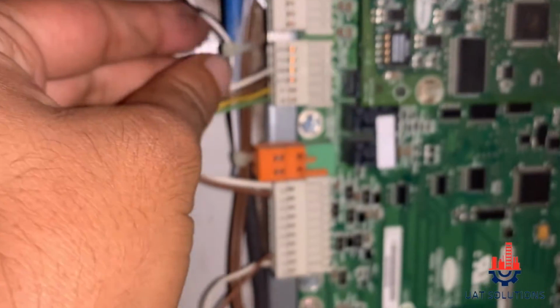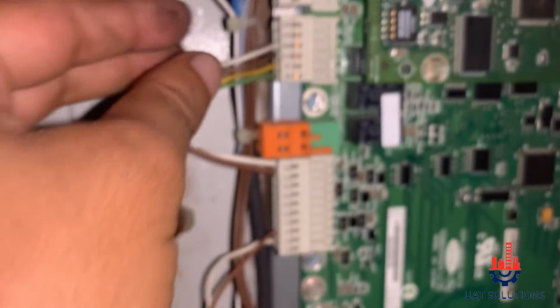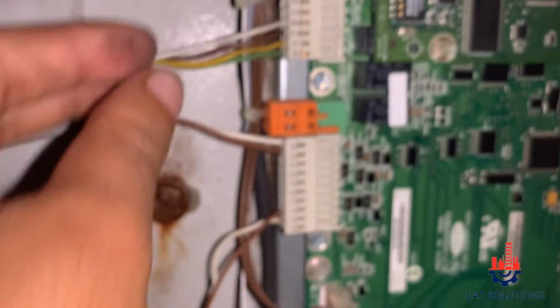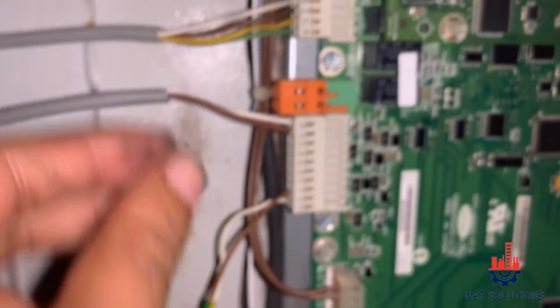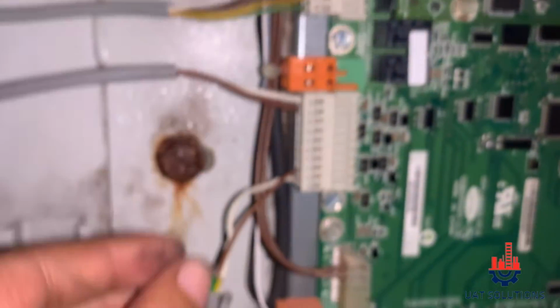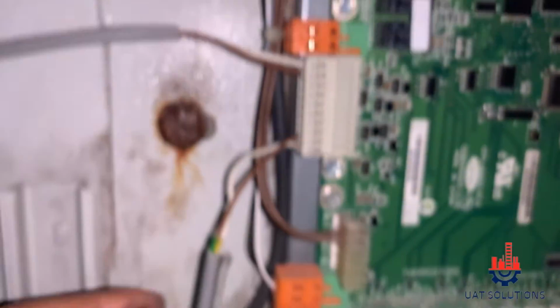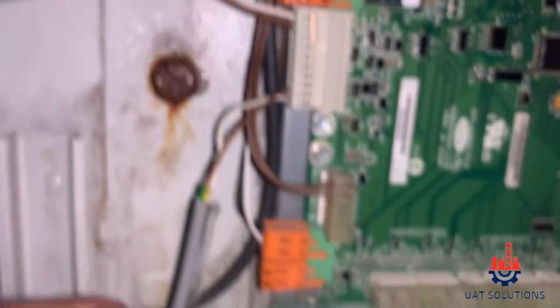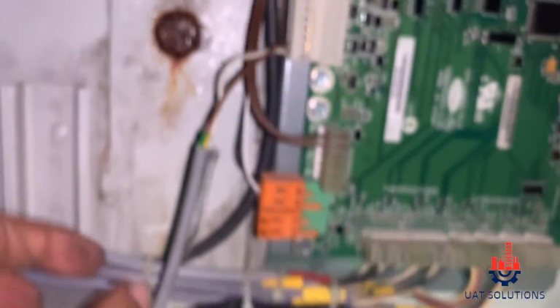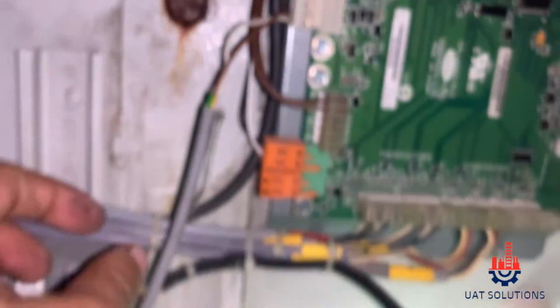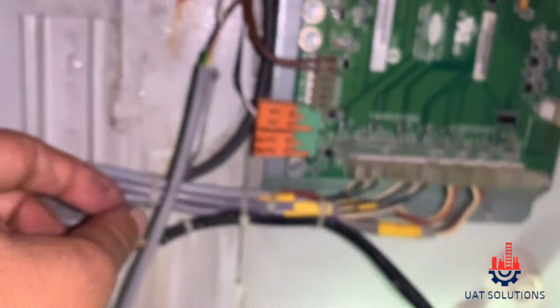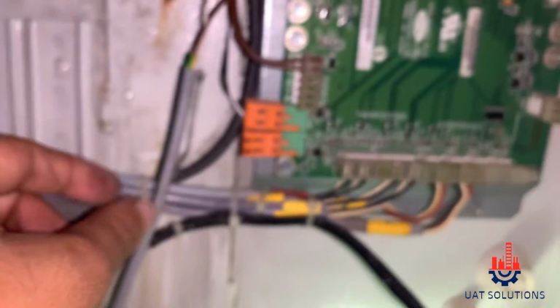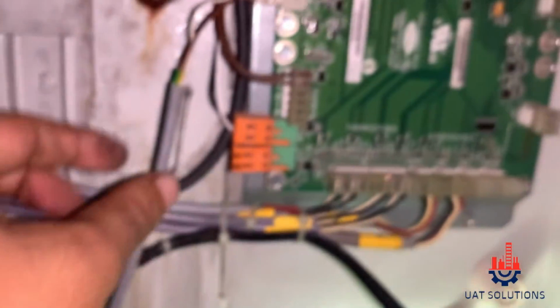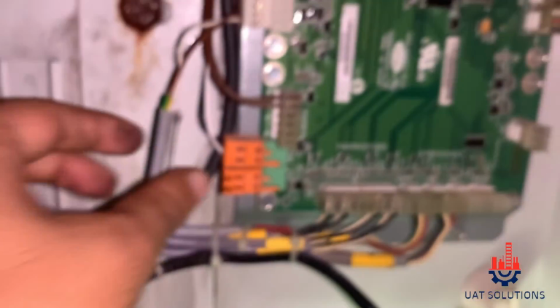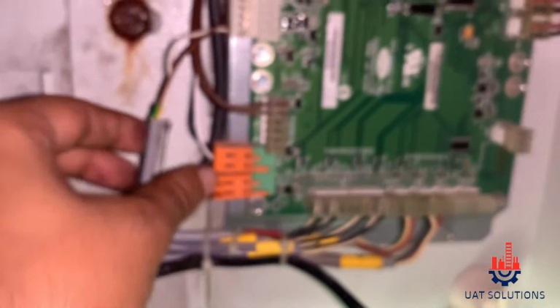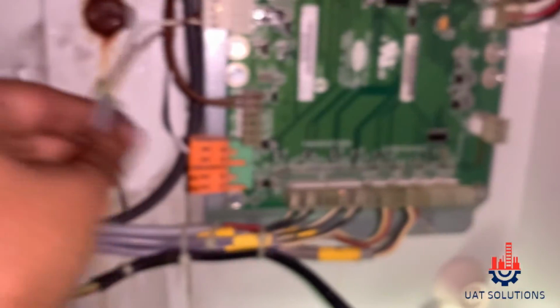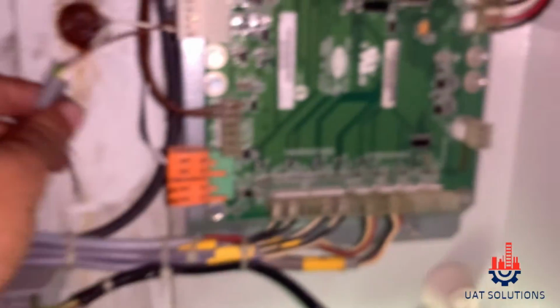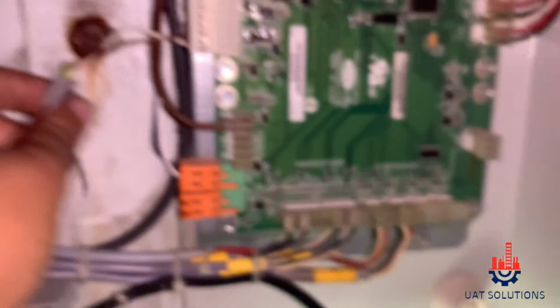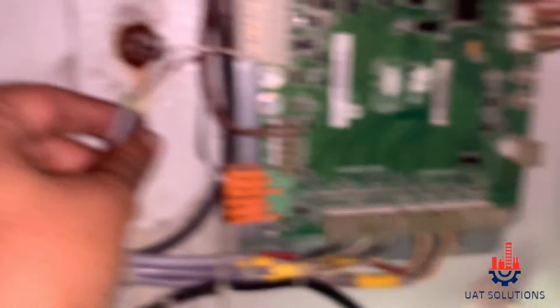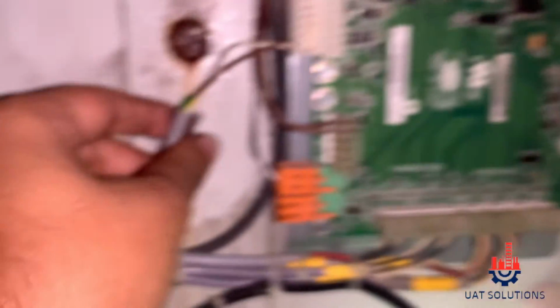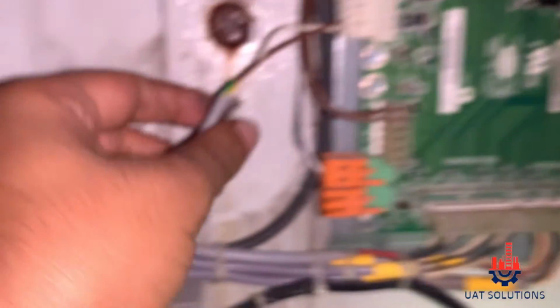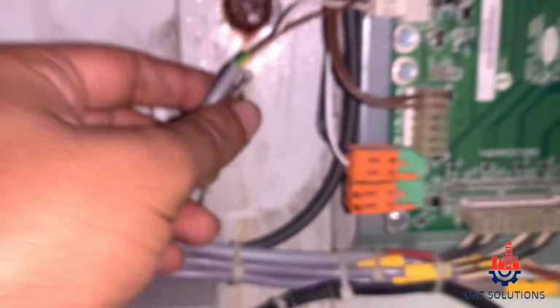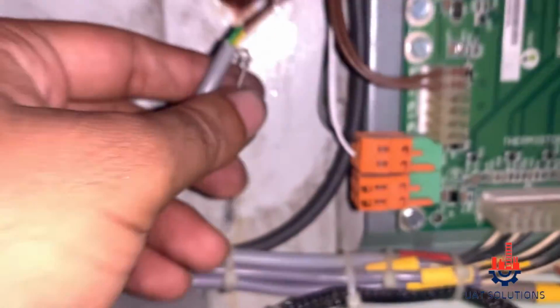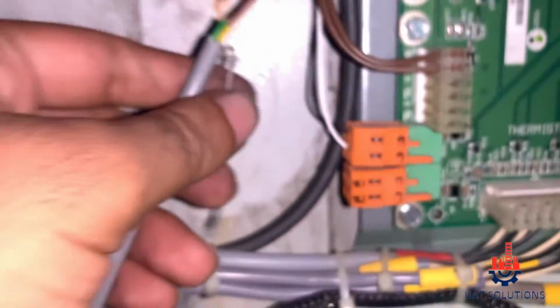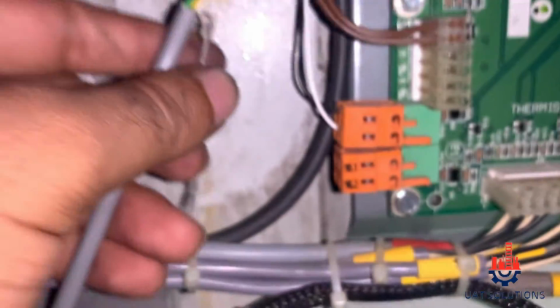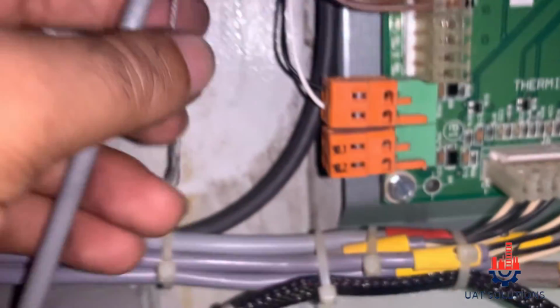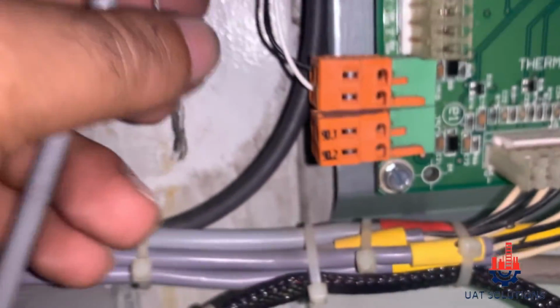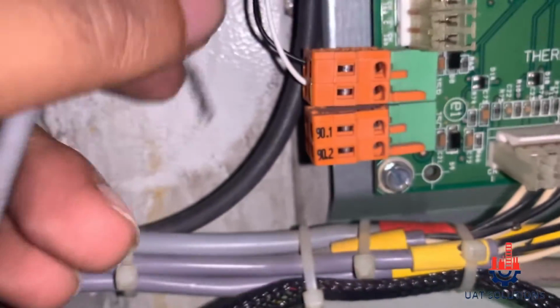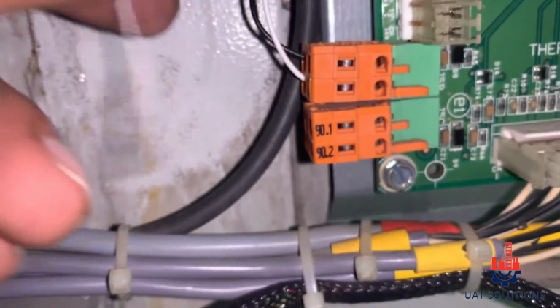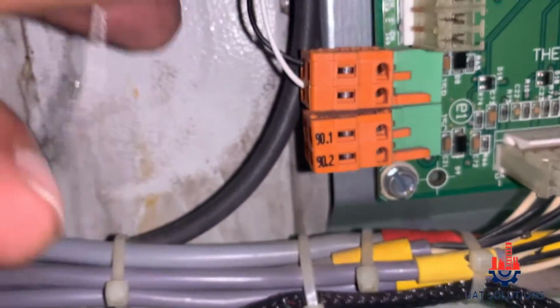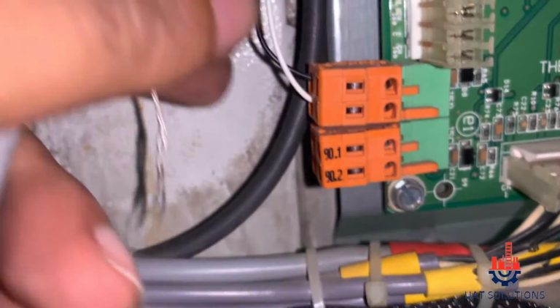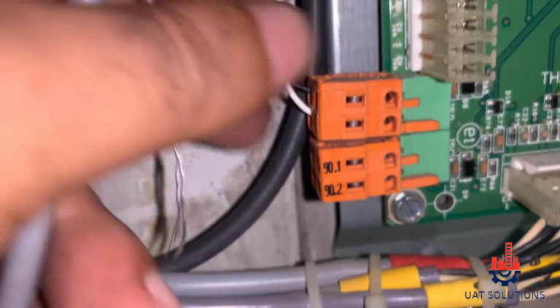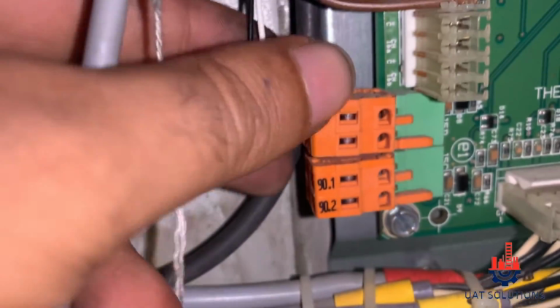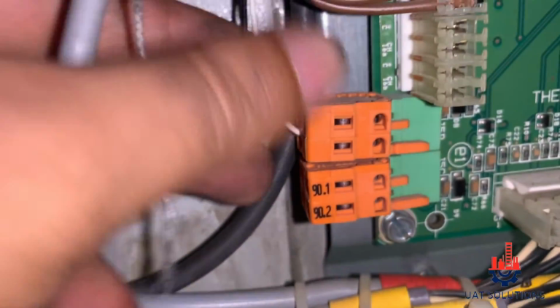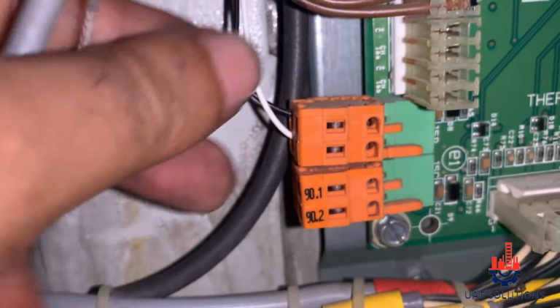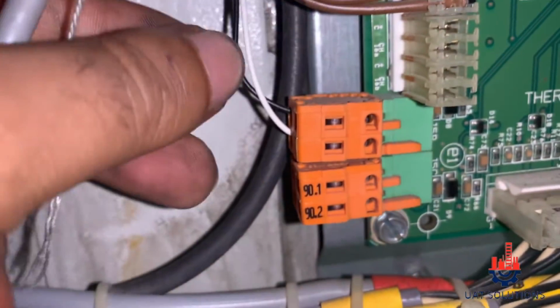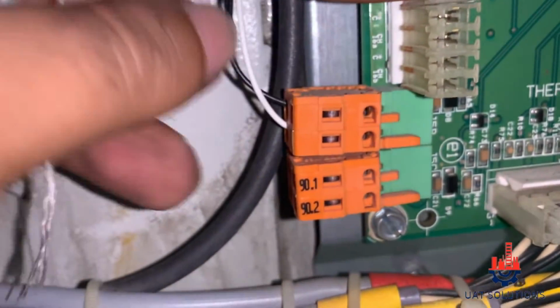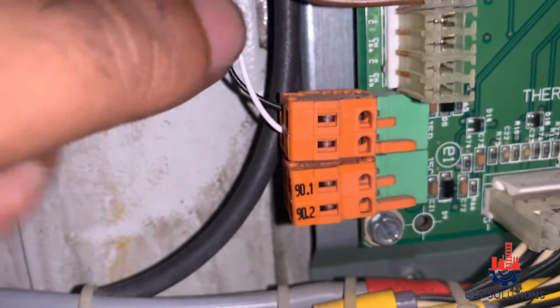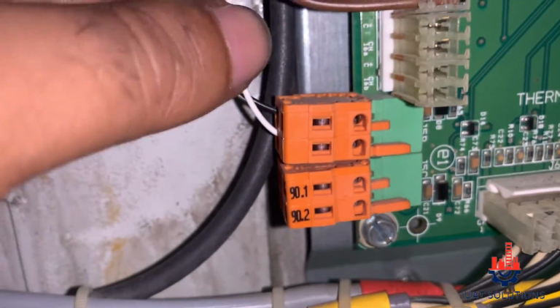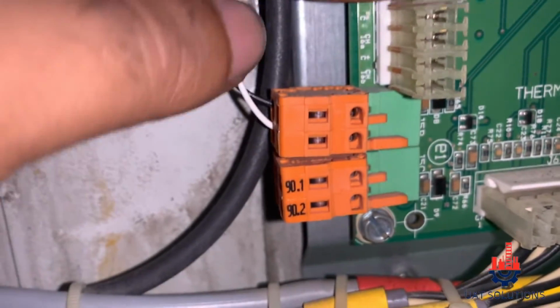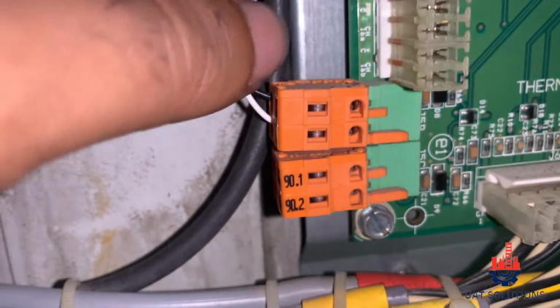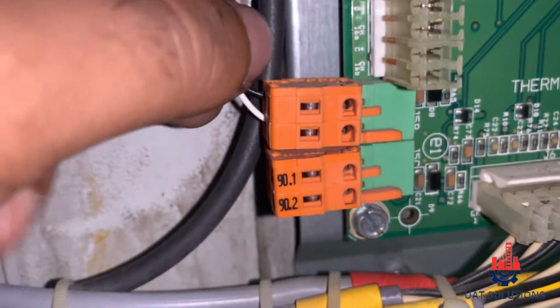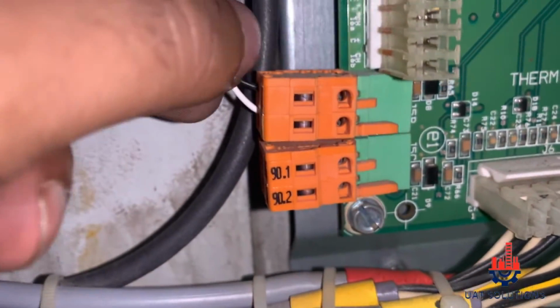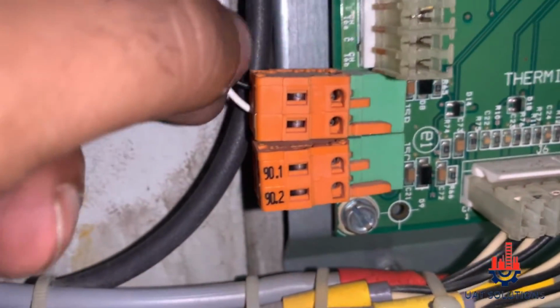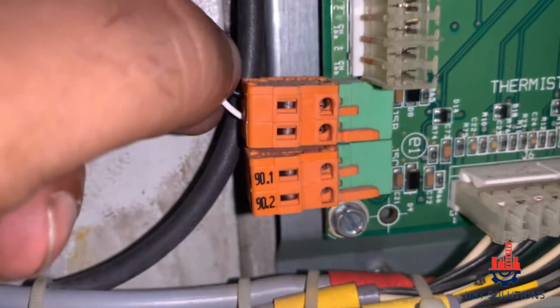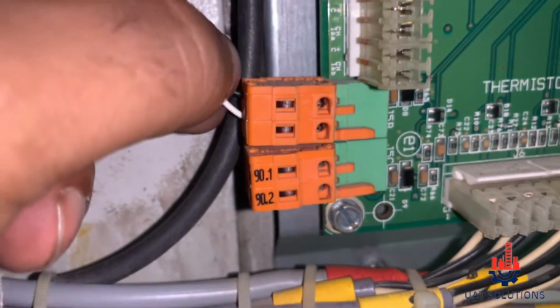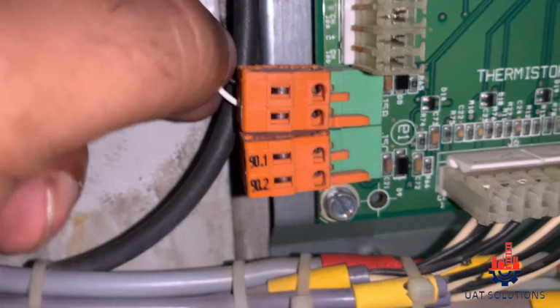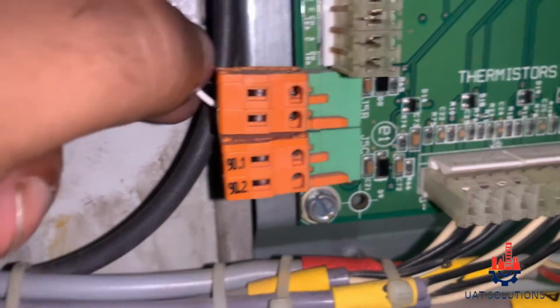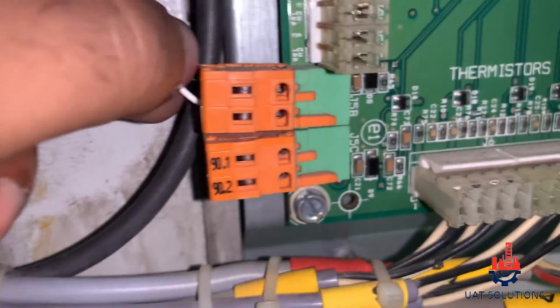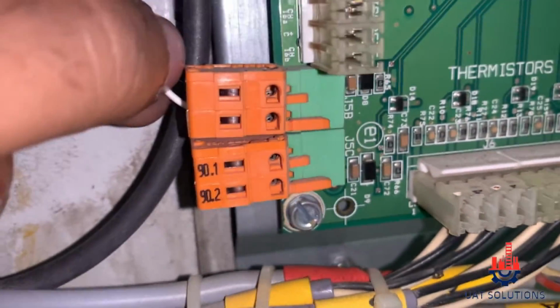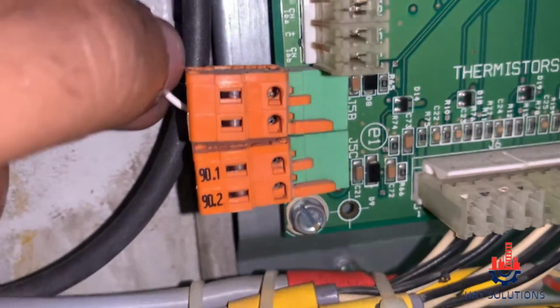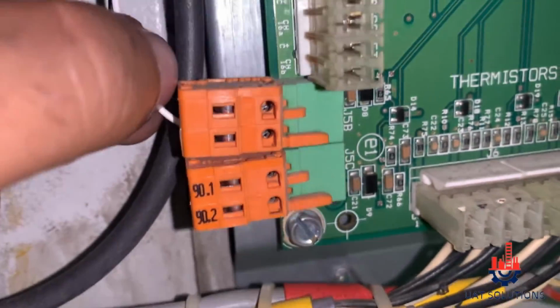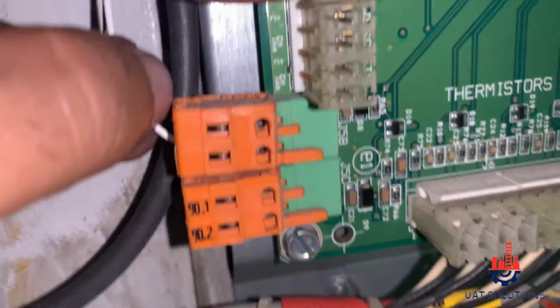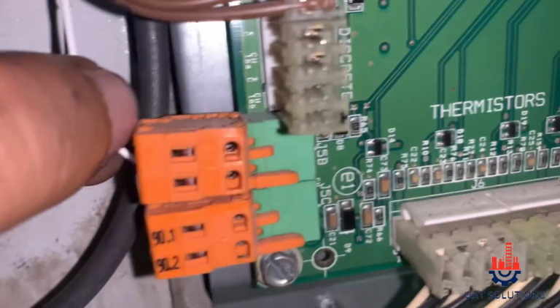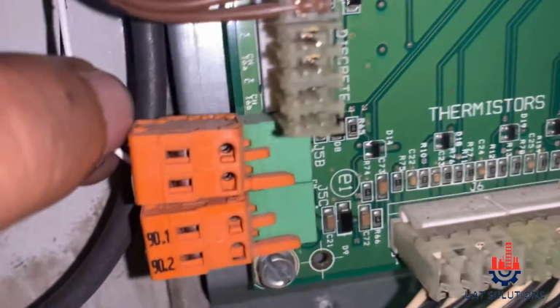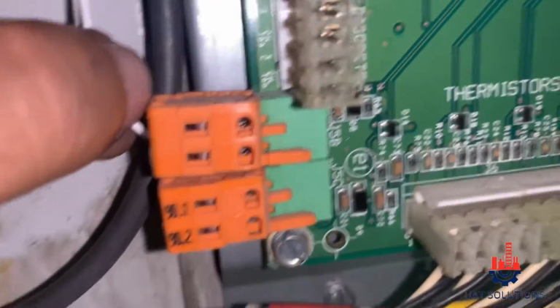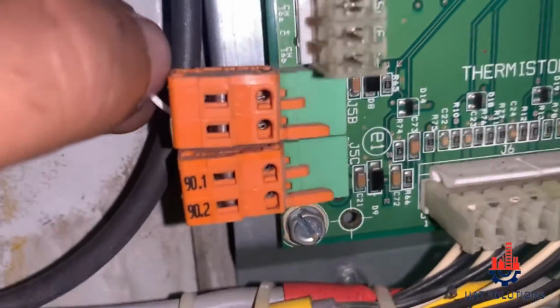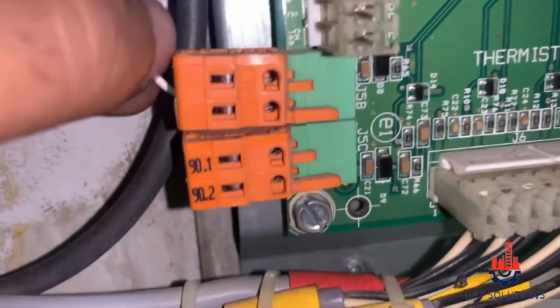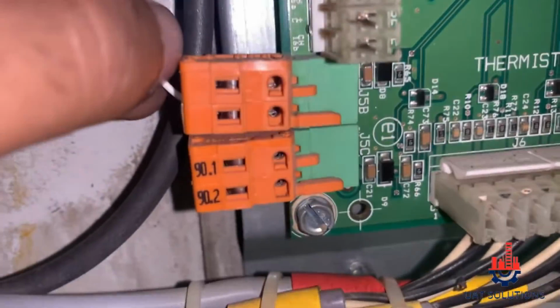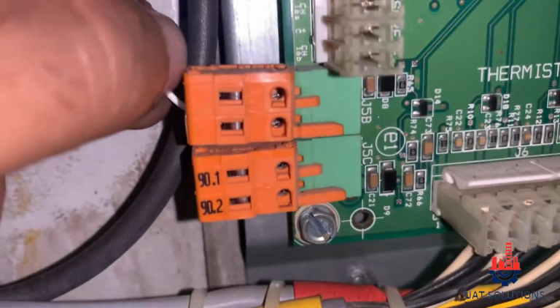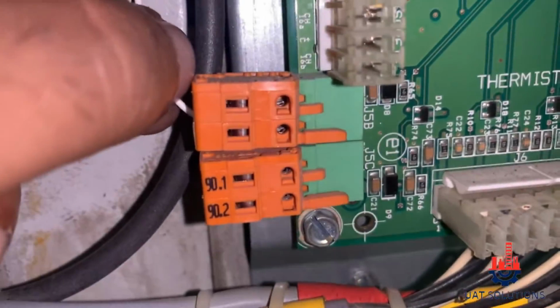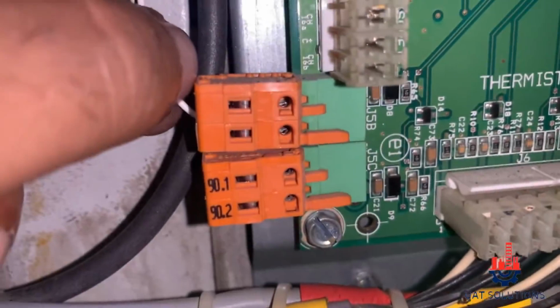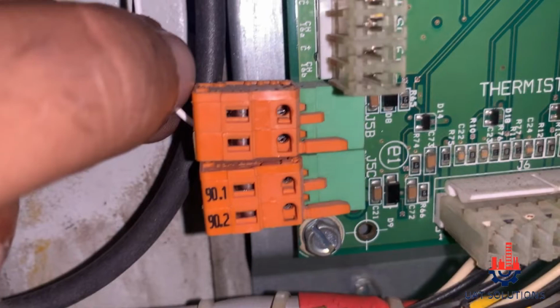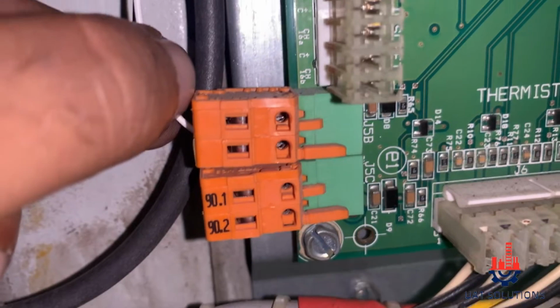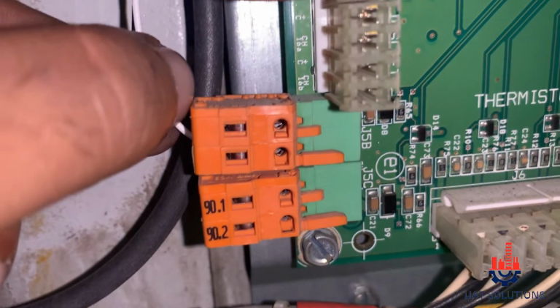Step 4 is to check the flow switch relay wires — white and black — are having 24 volt AC each.